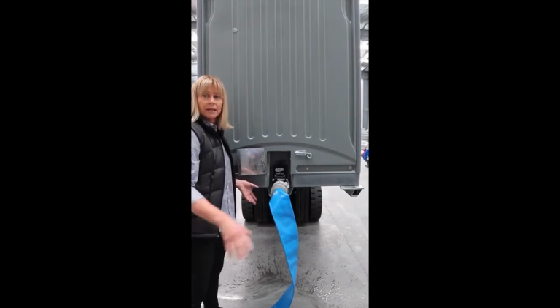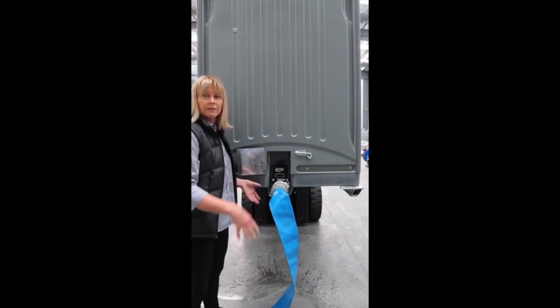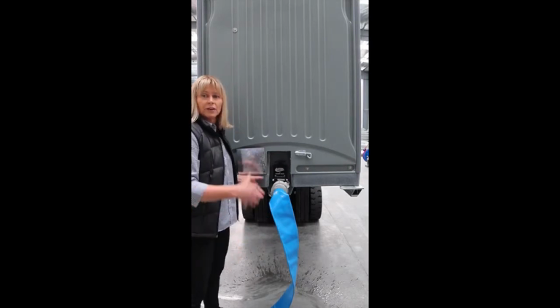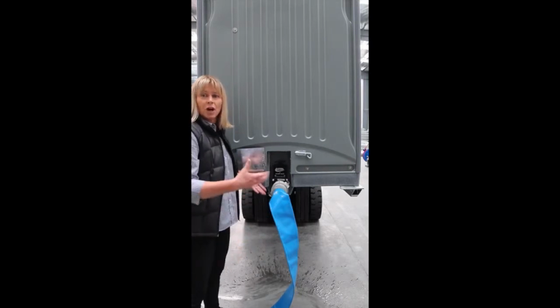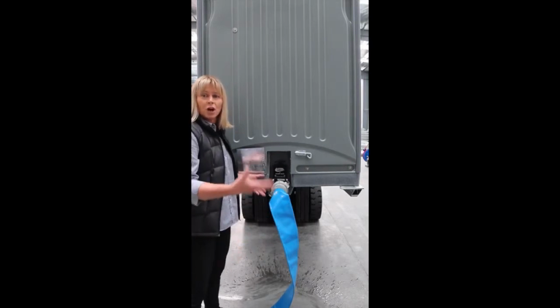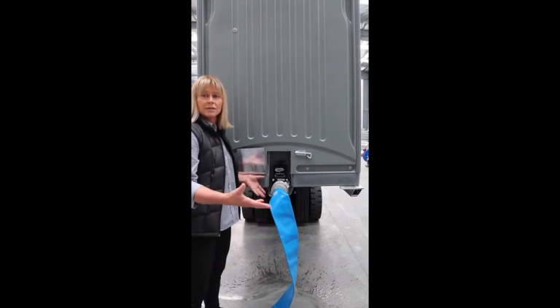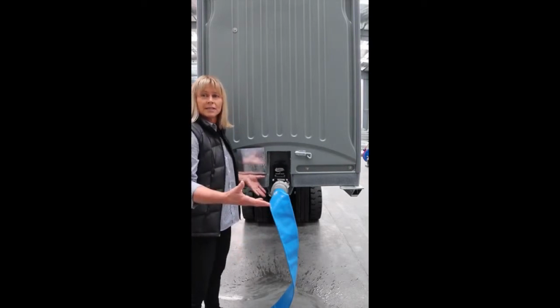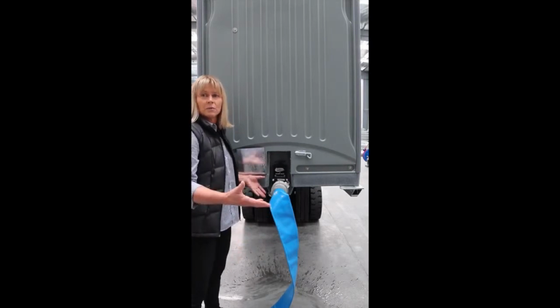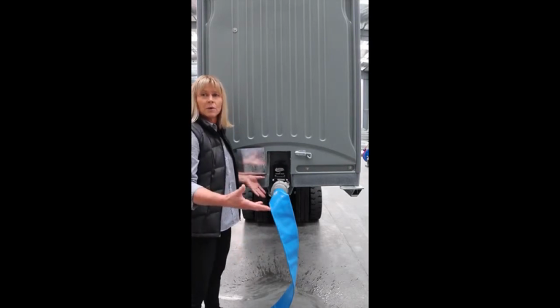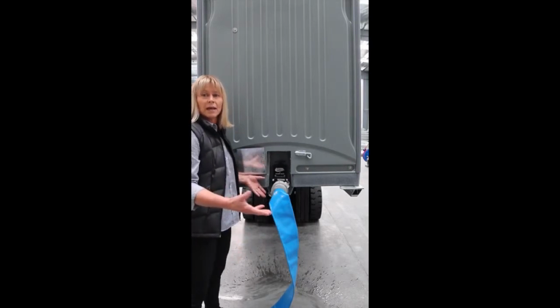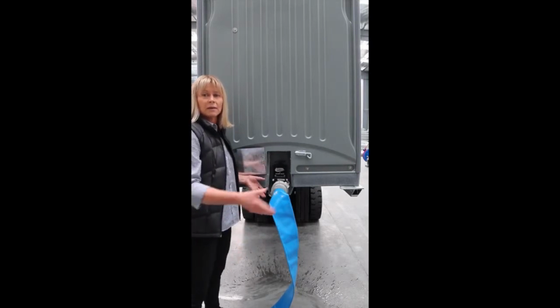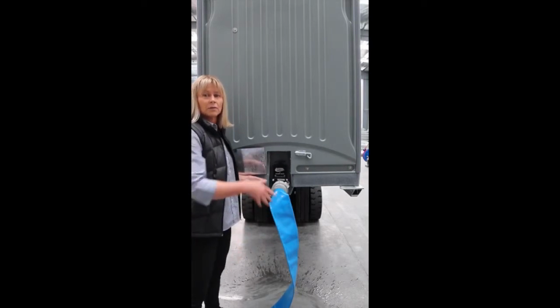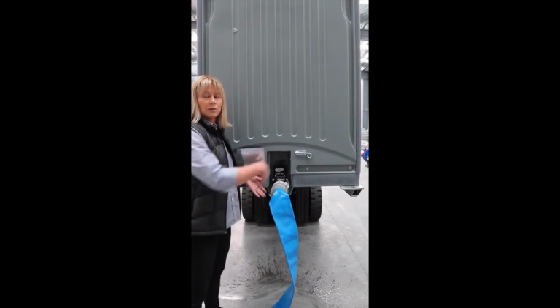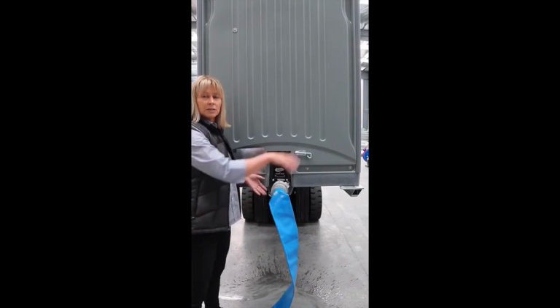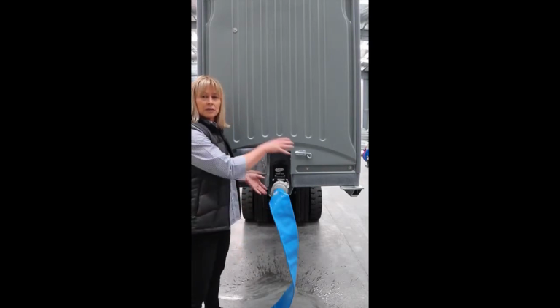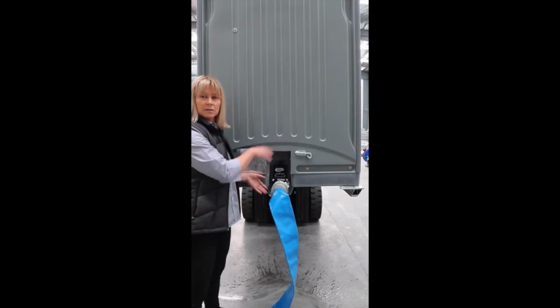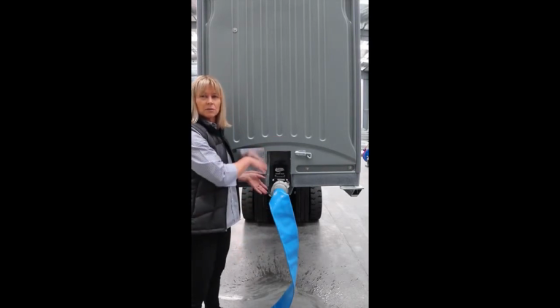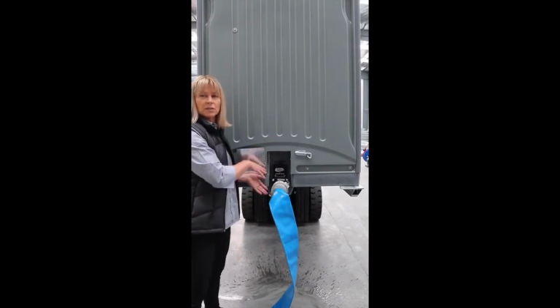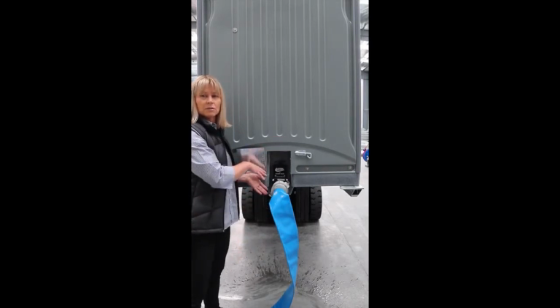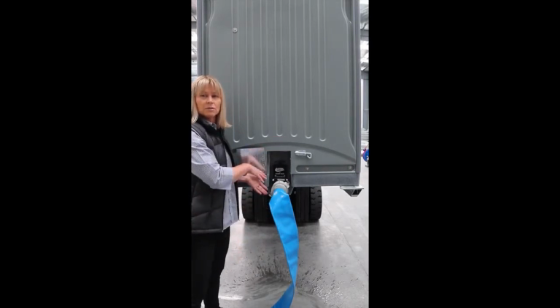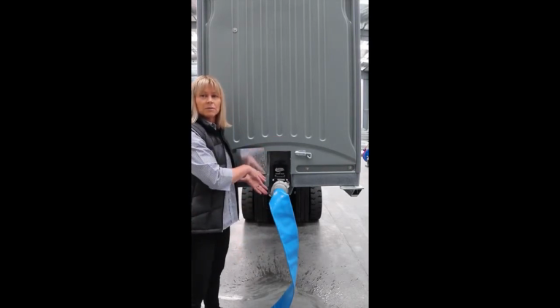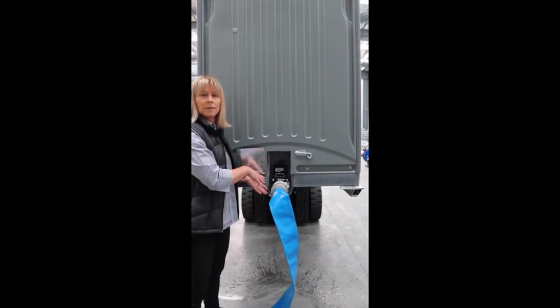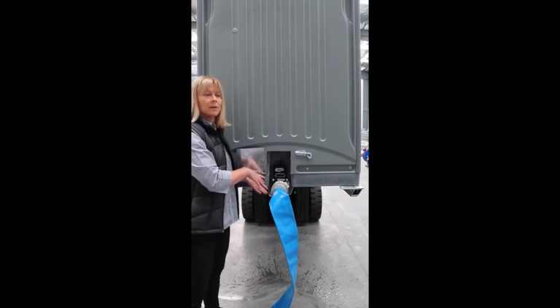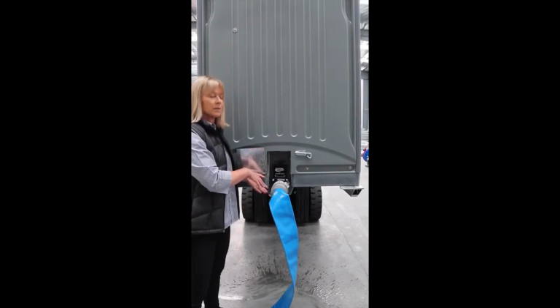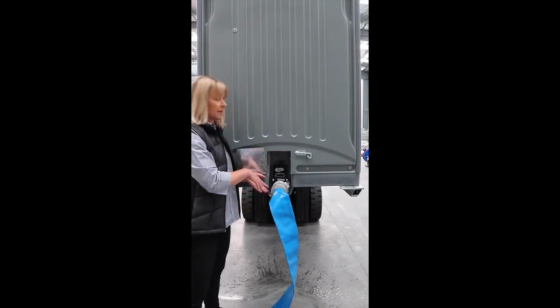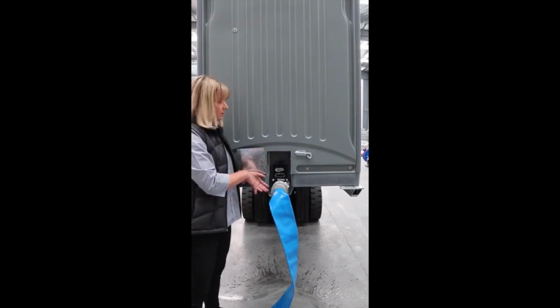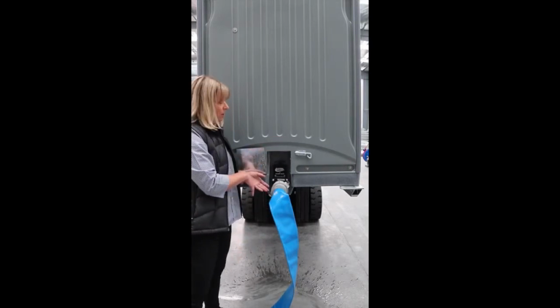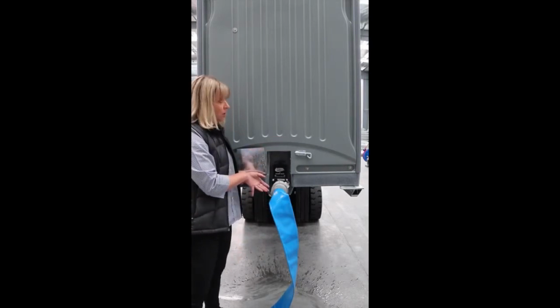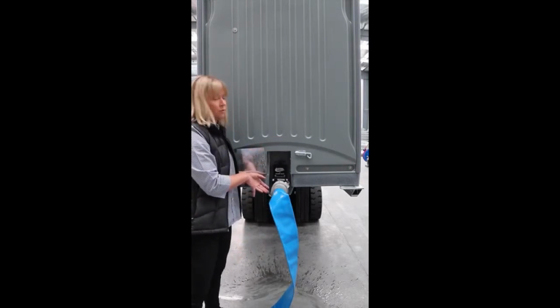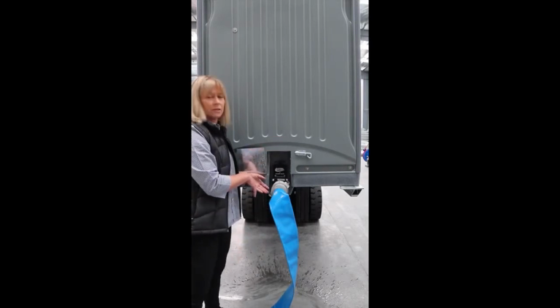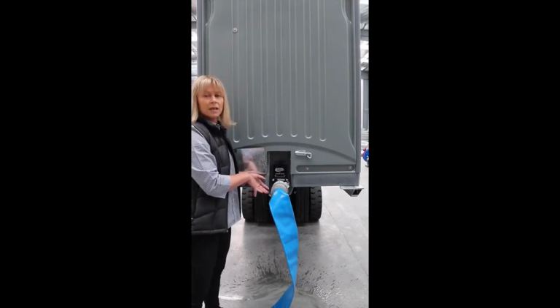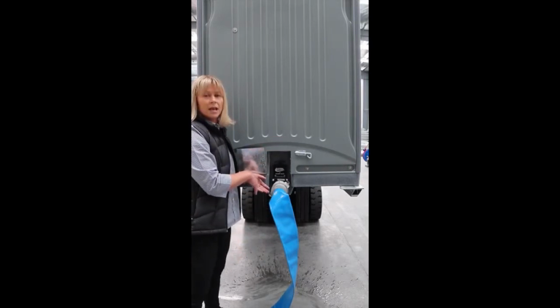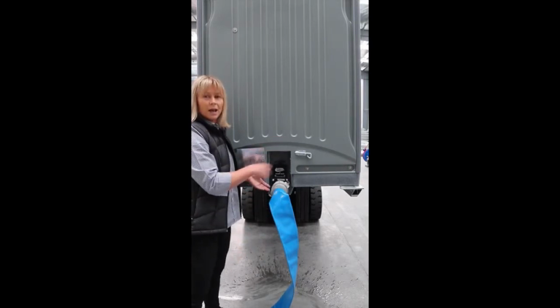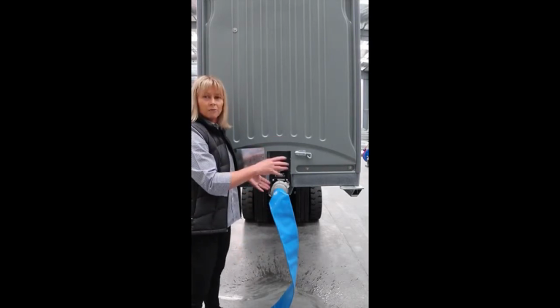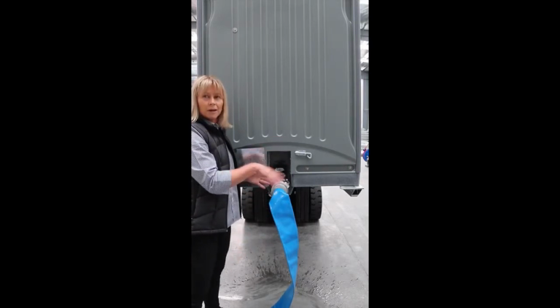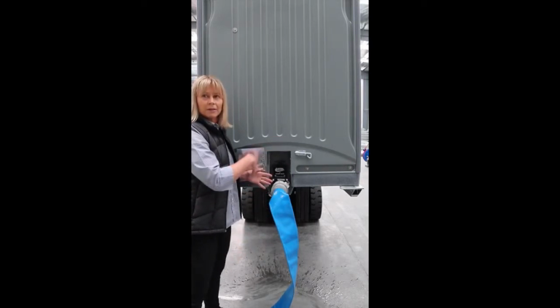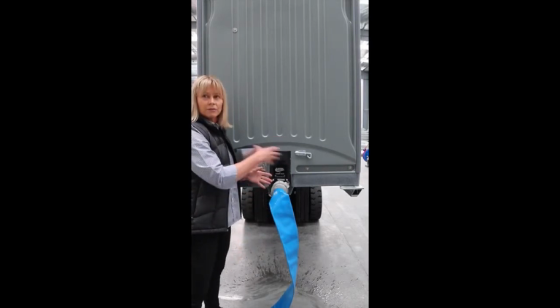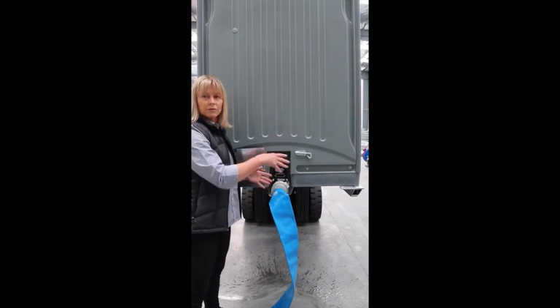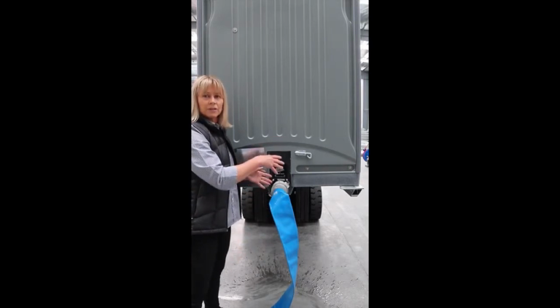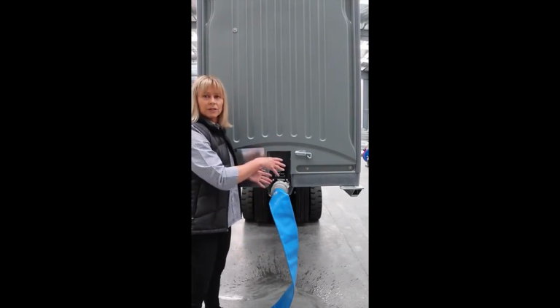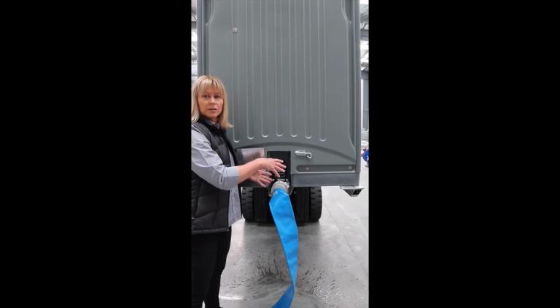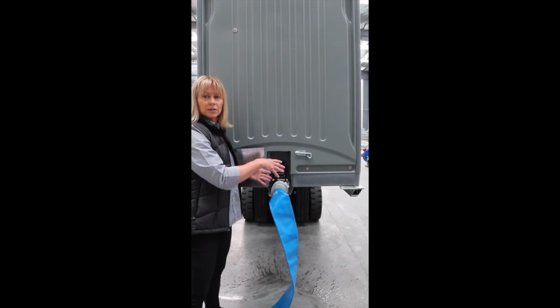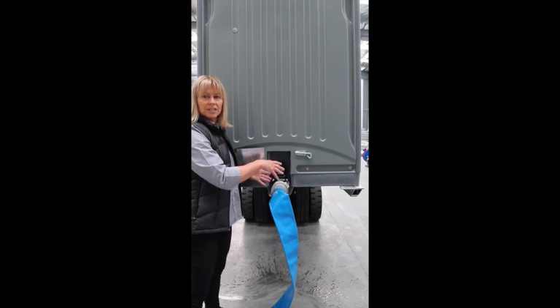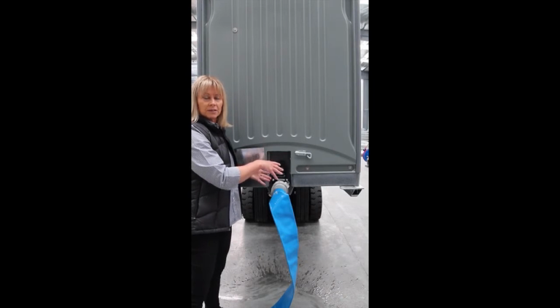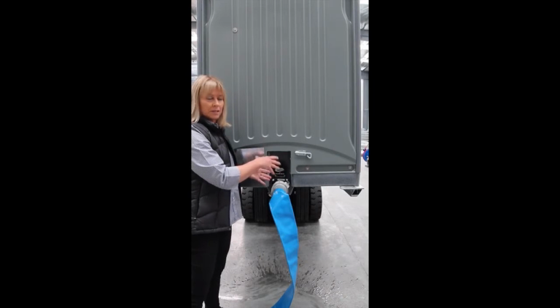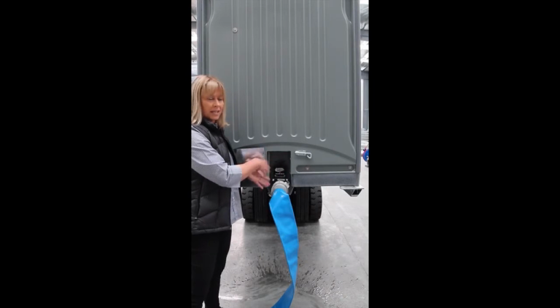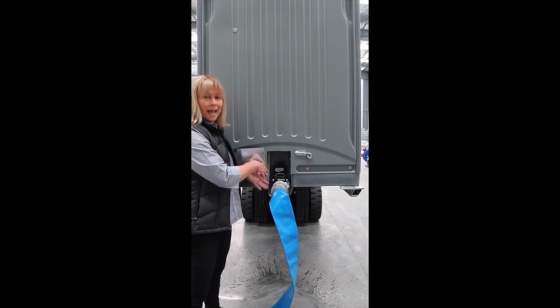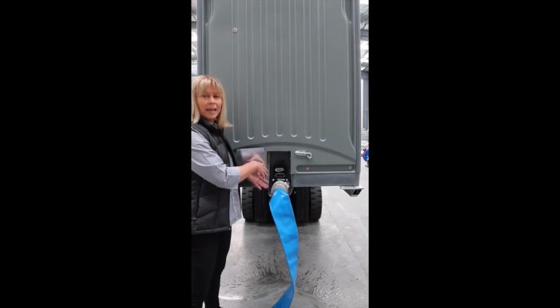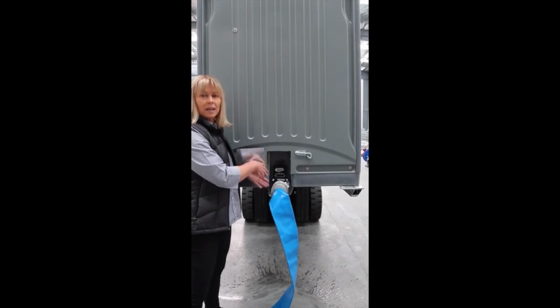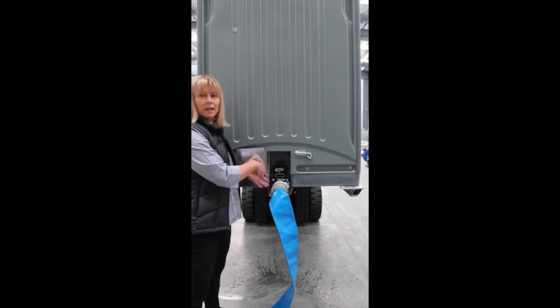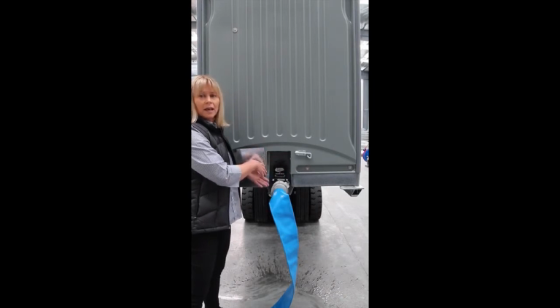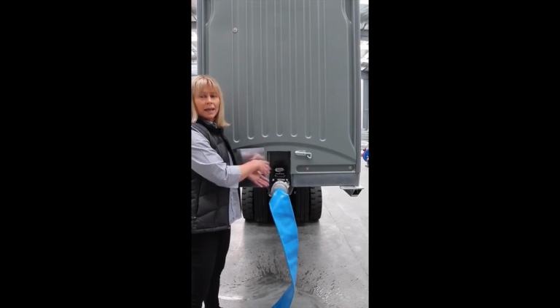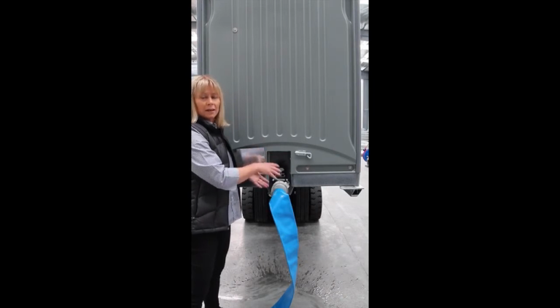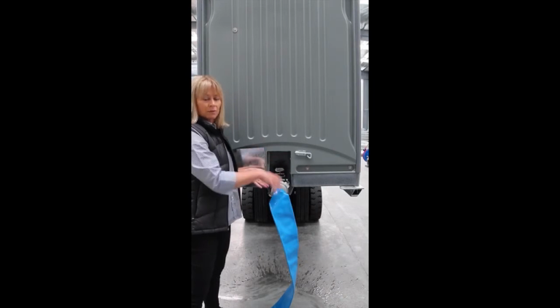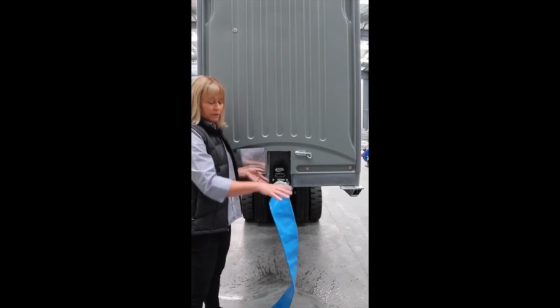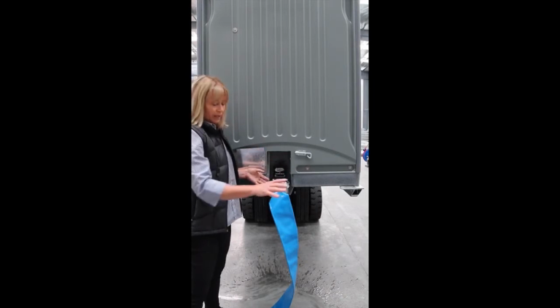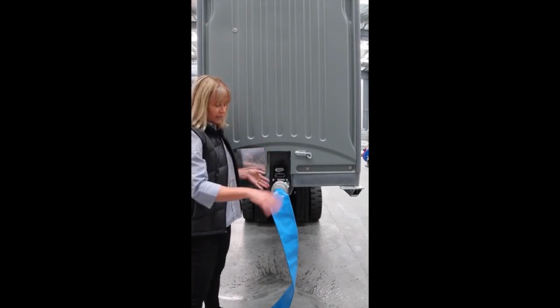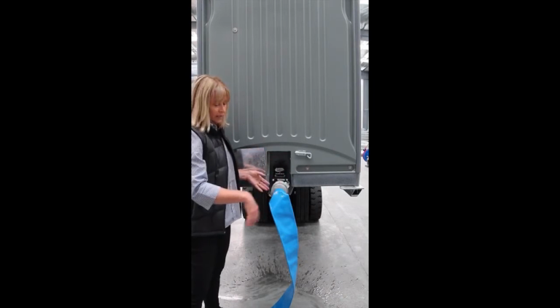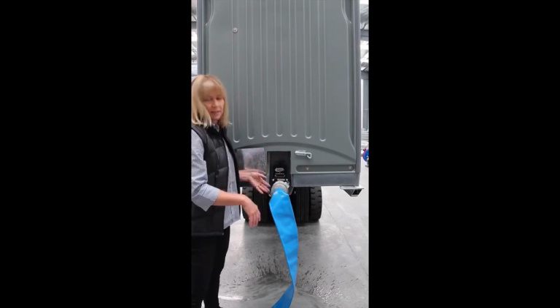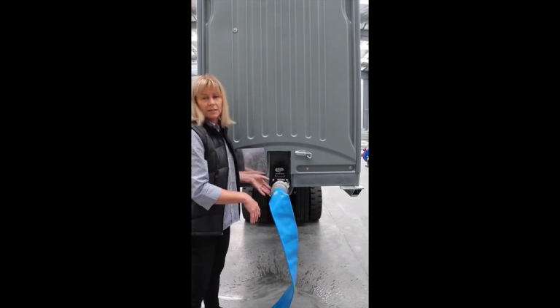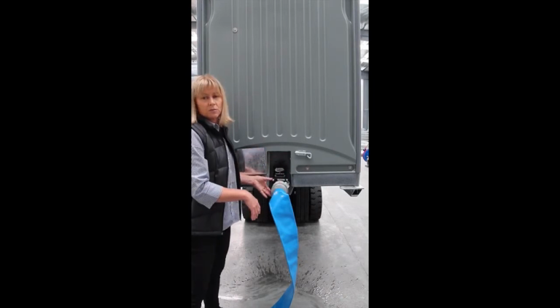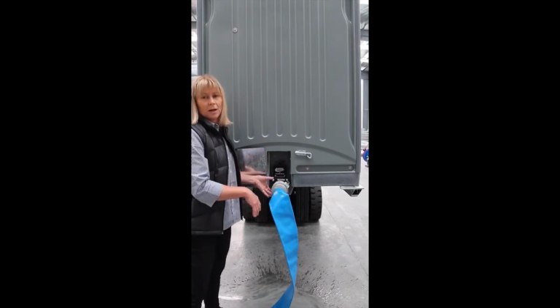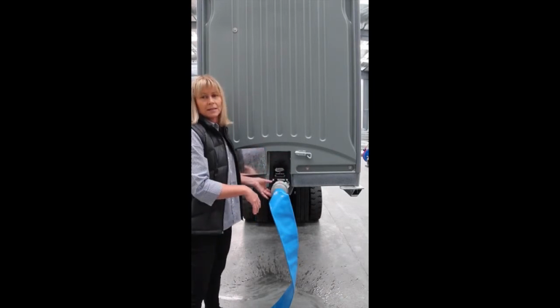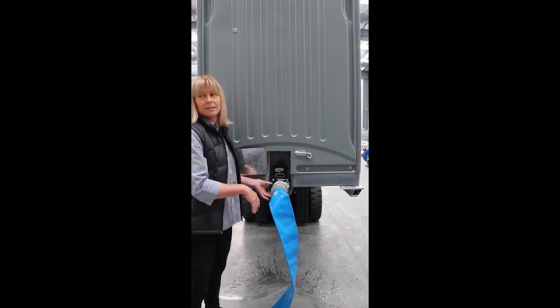If you've got a hose, it's always good to run it through the tank and get rid of any excess waste.